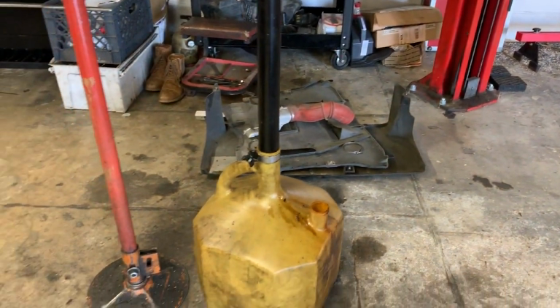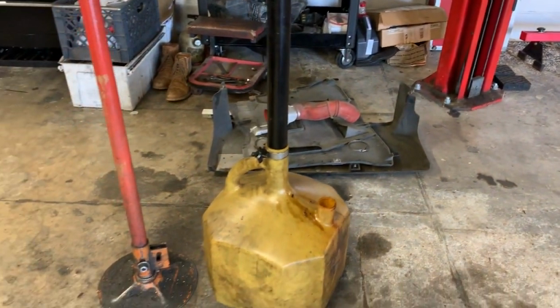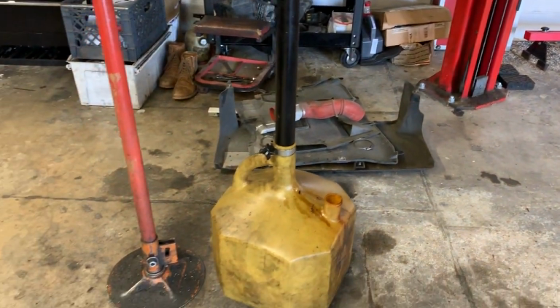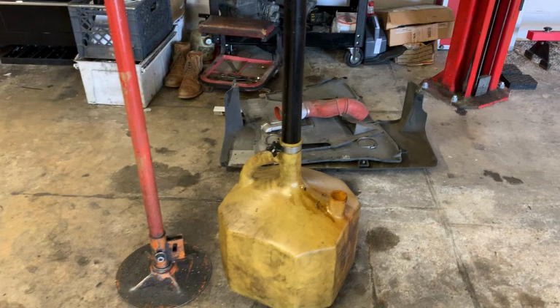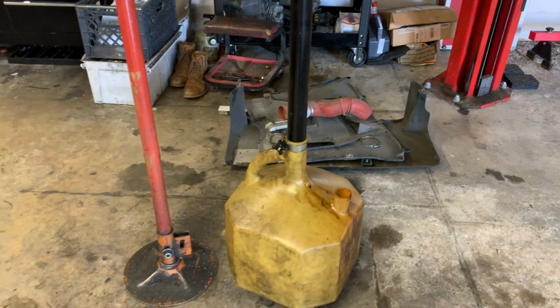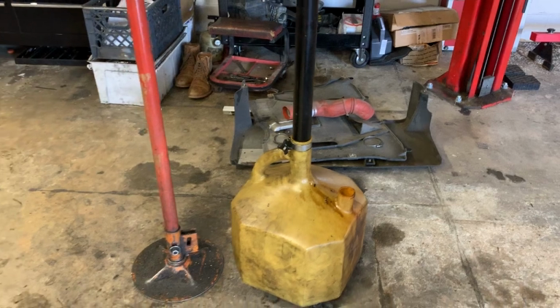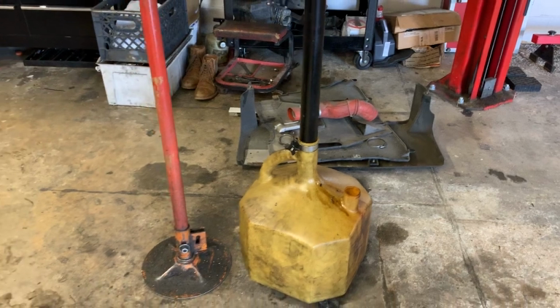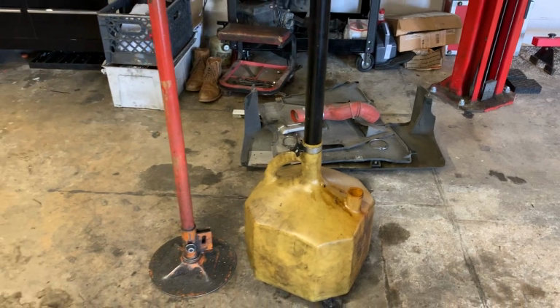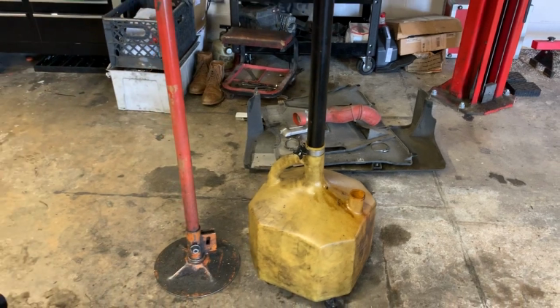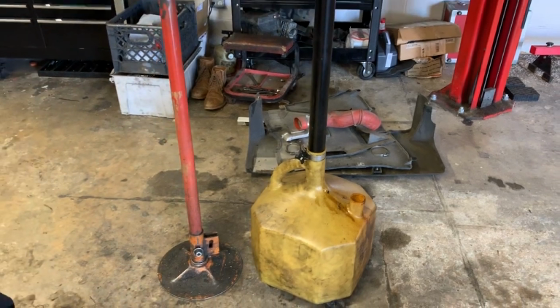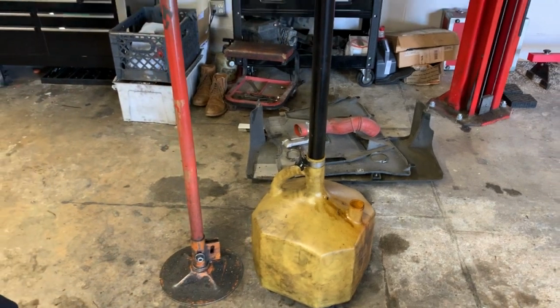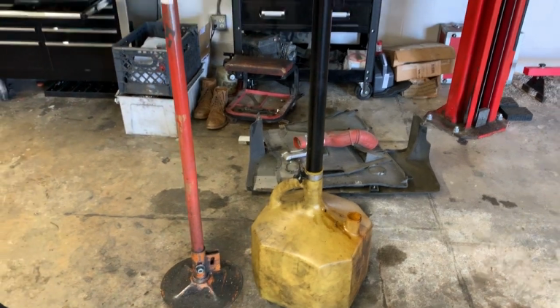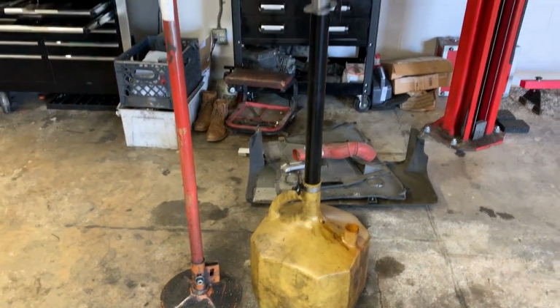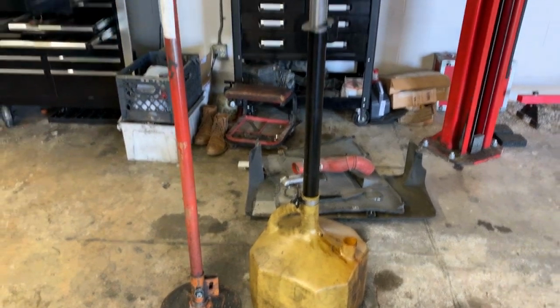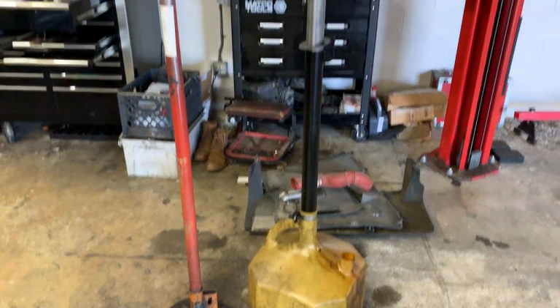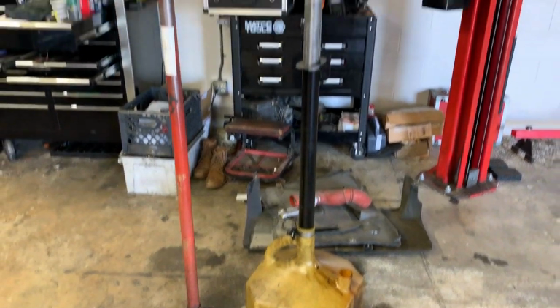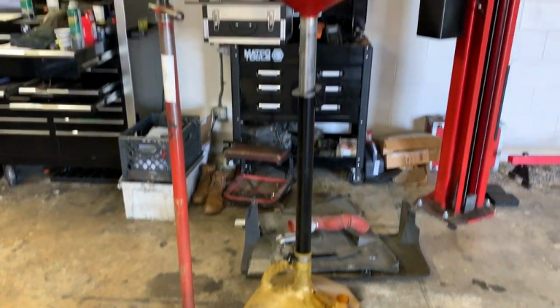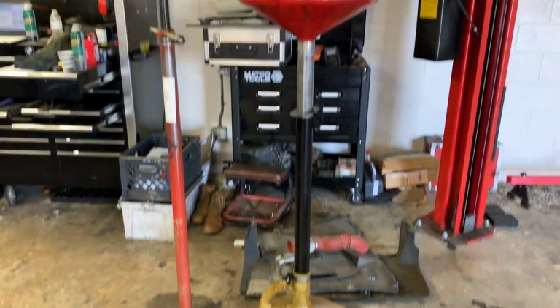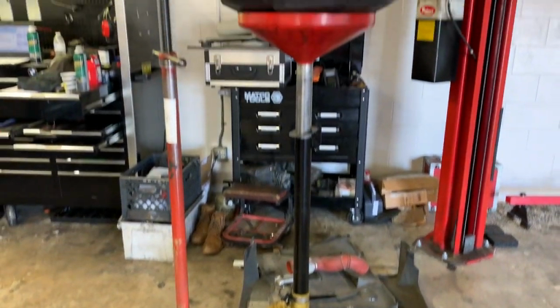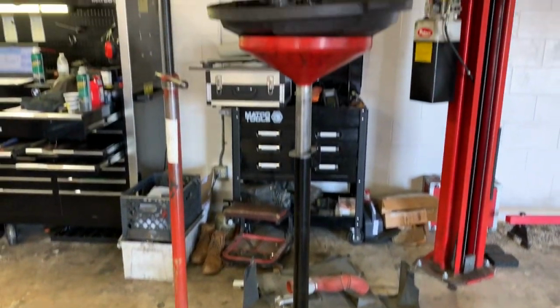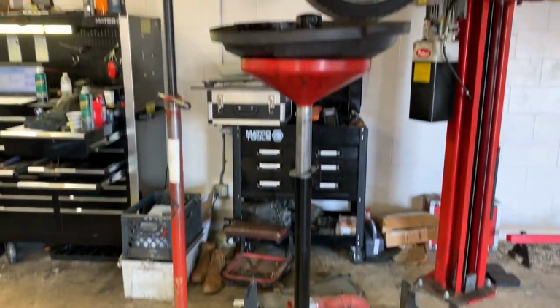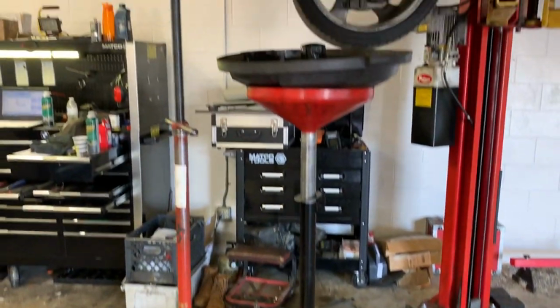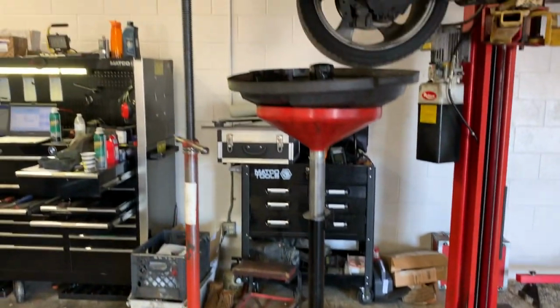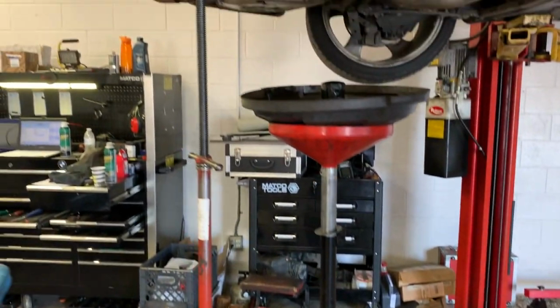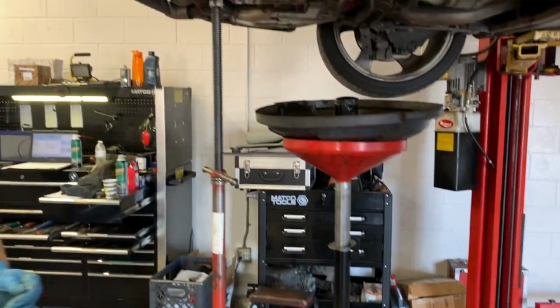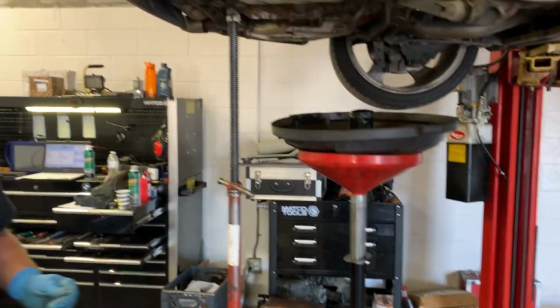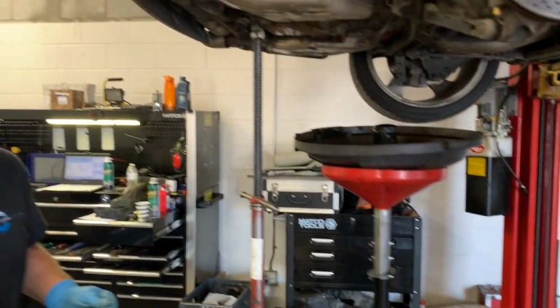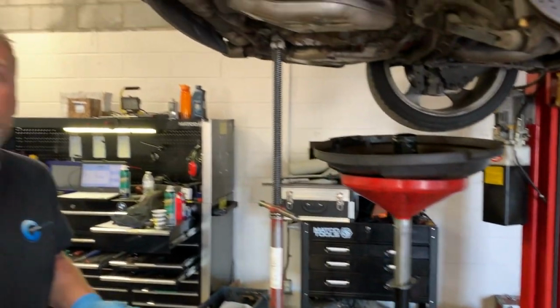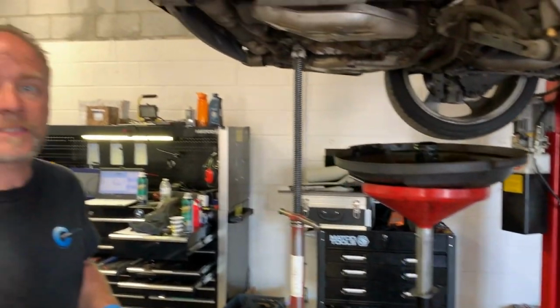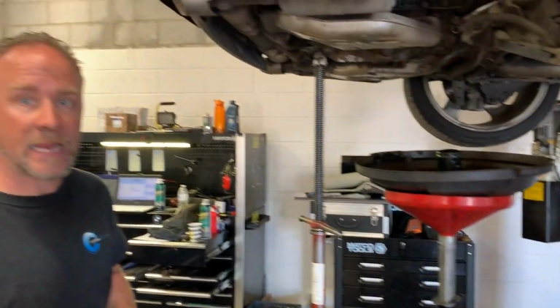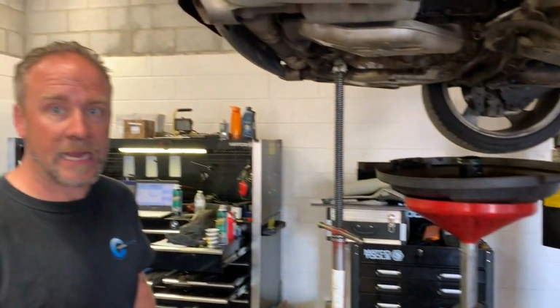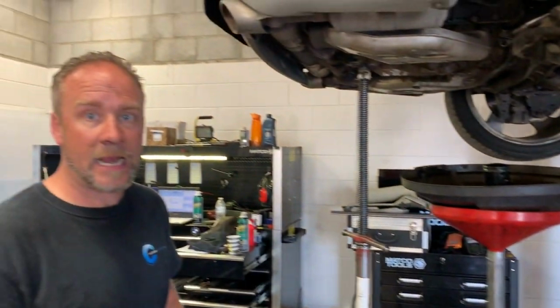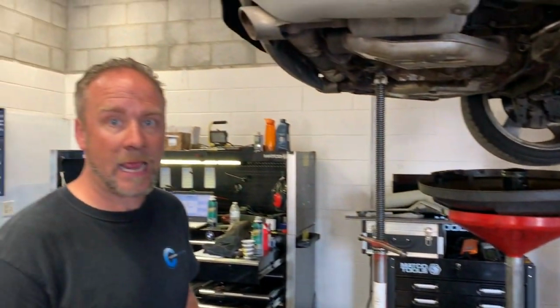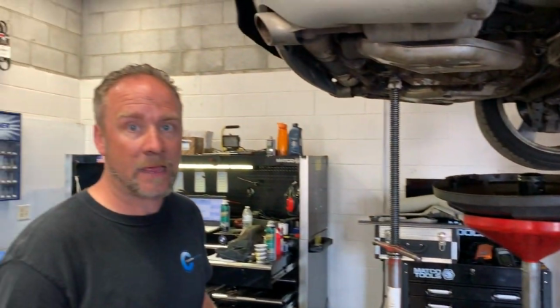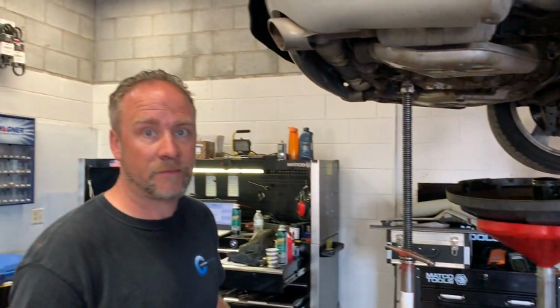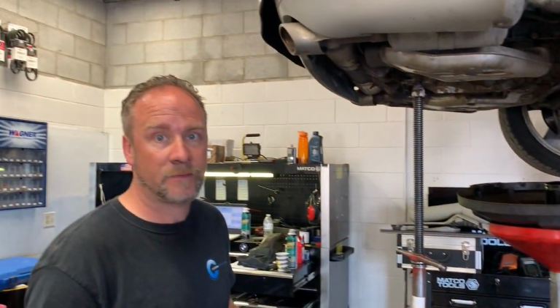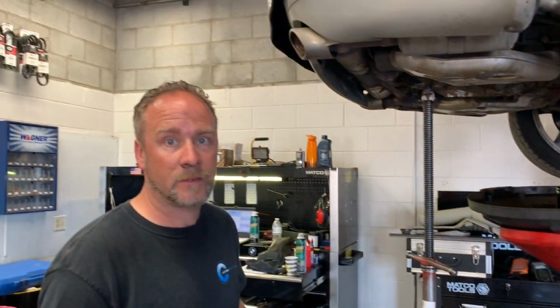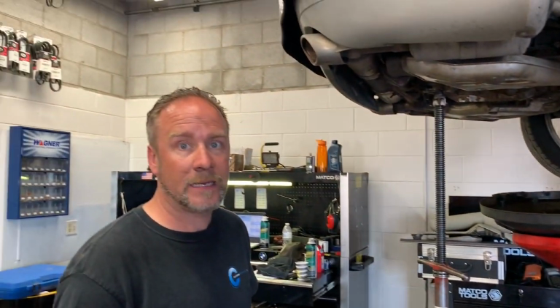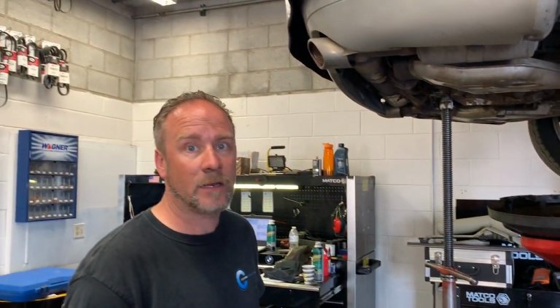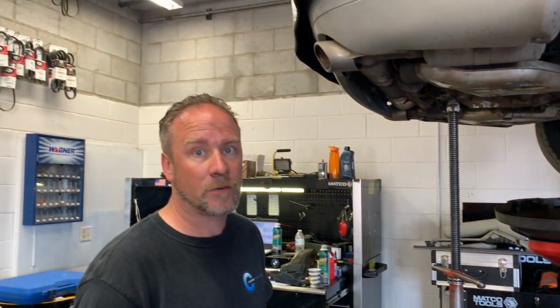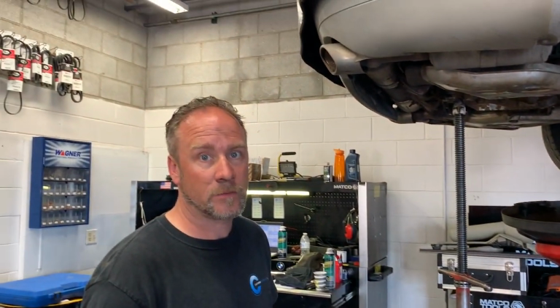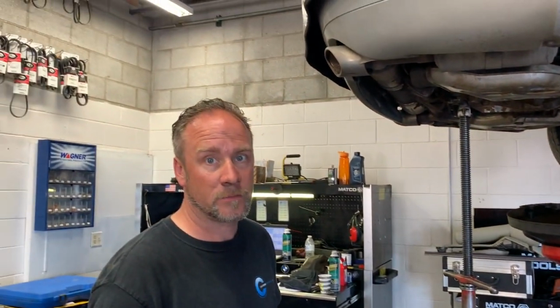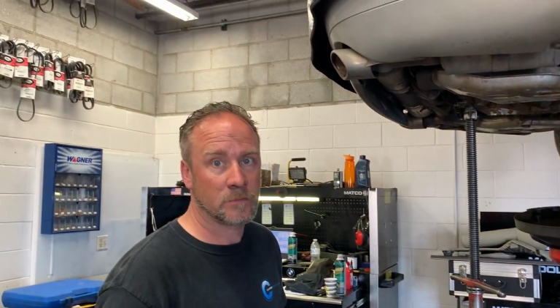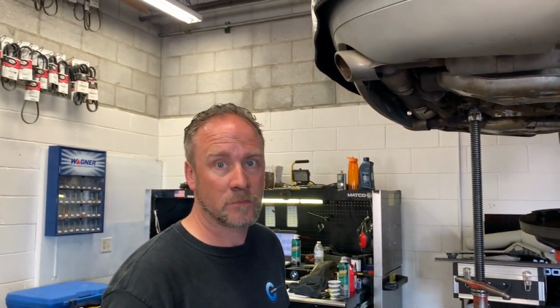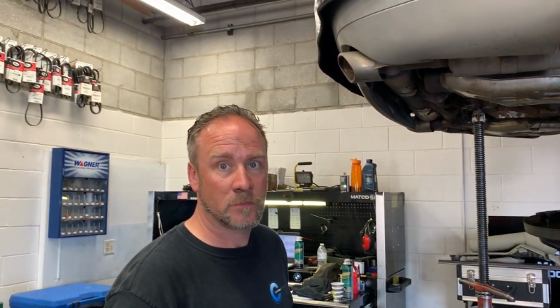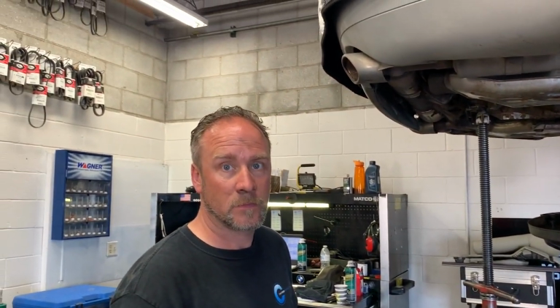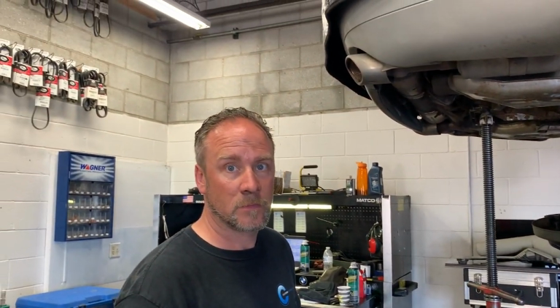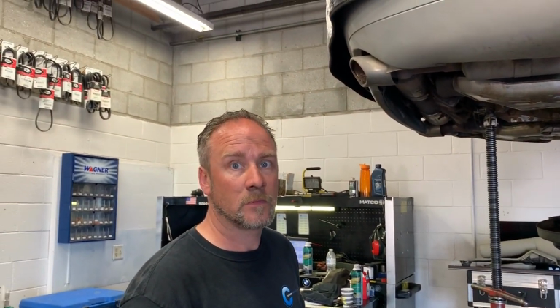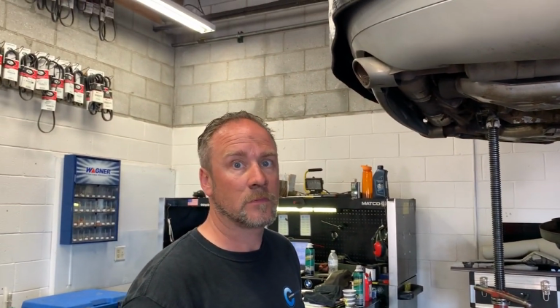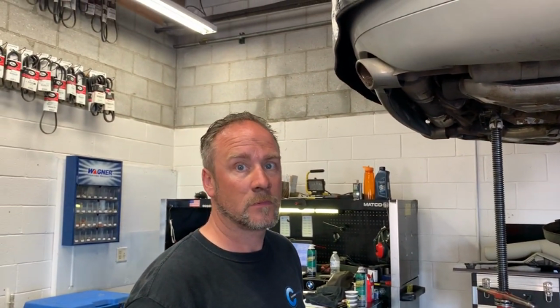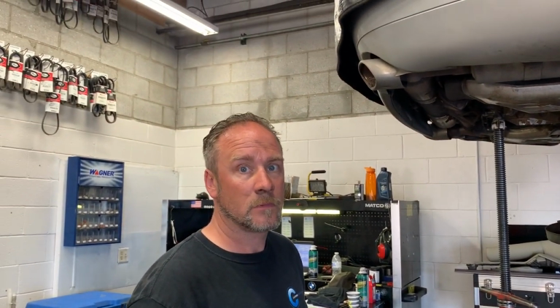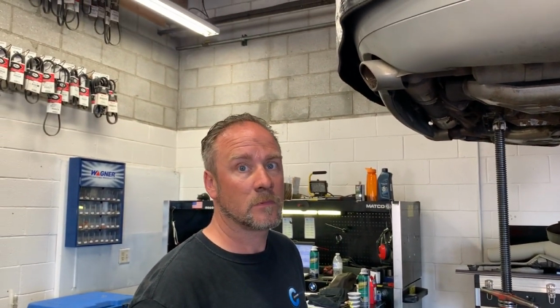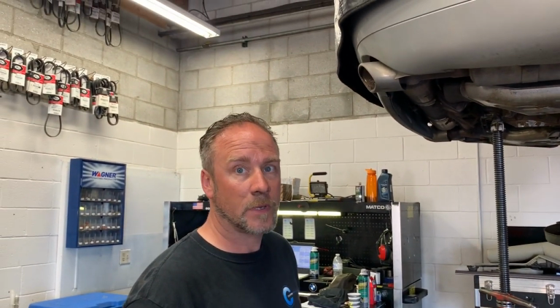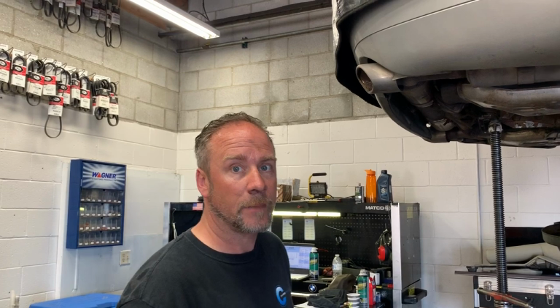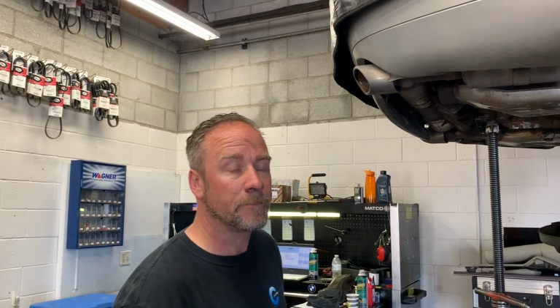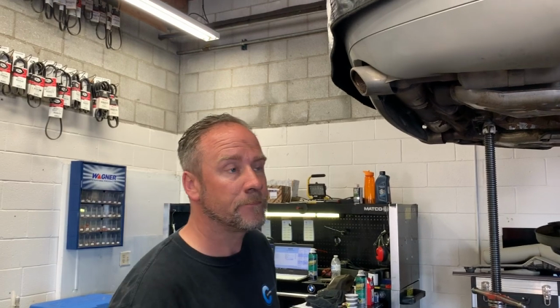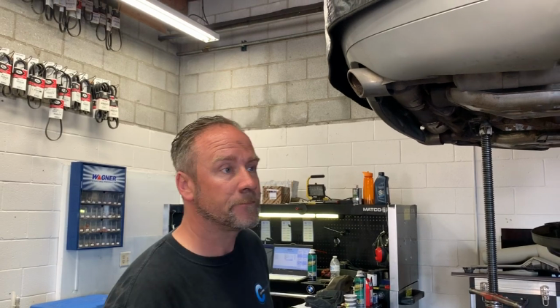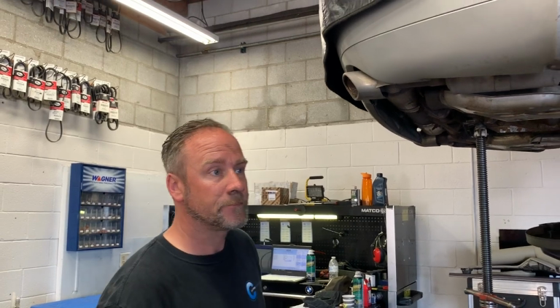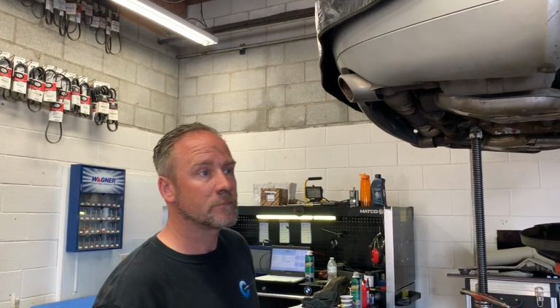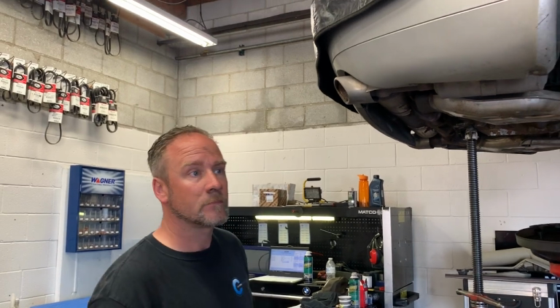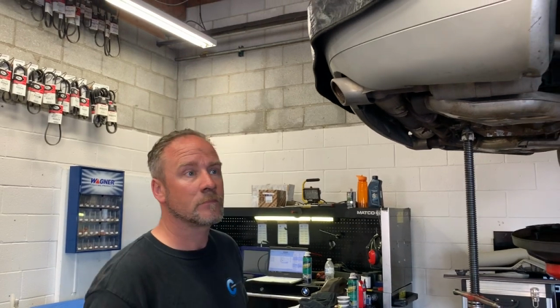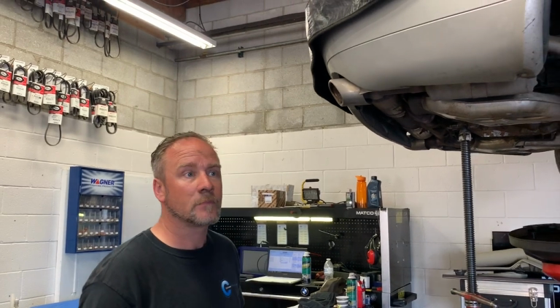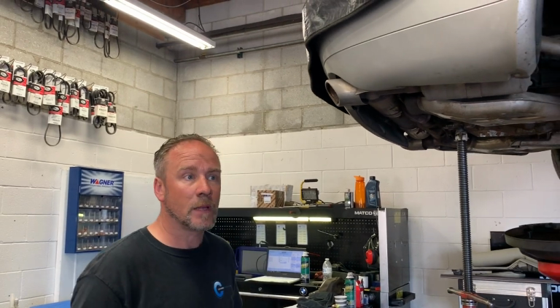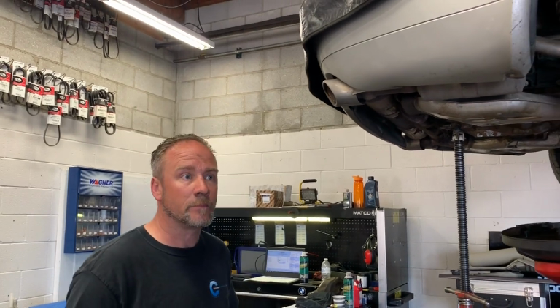Thank you. And what is the capacity of this dry sump? Ten and a half liters. Ten and a half liters — not quarts? Yep.